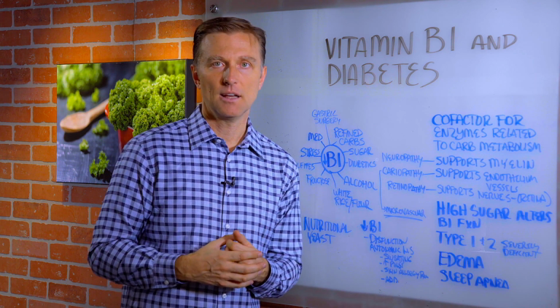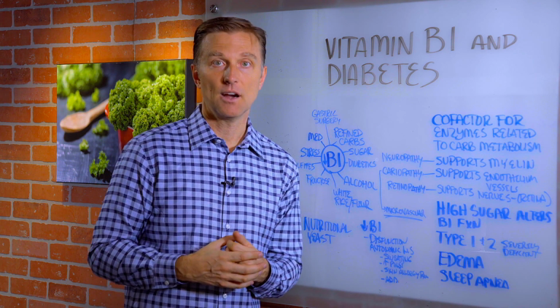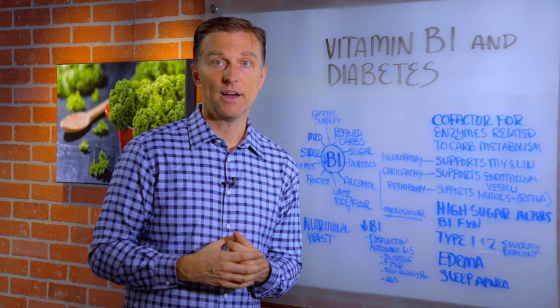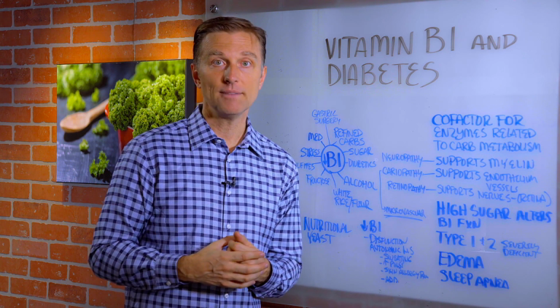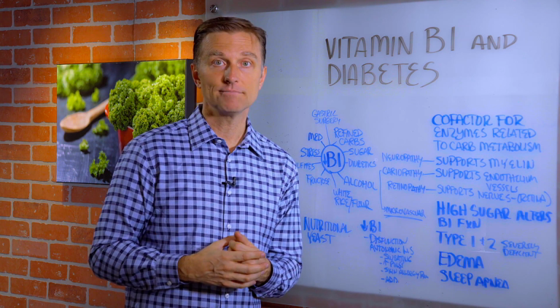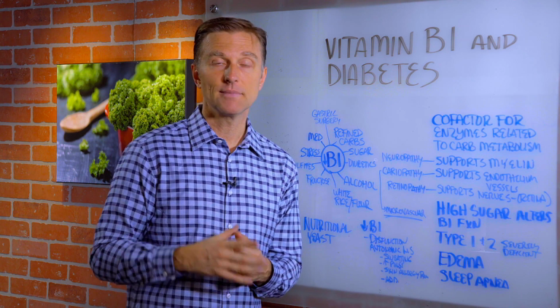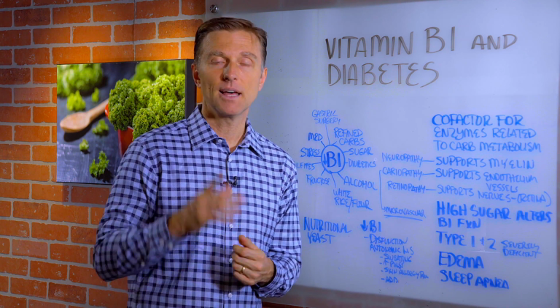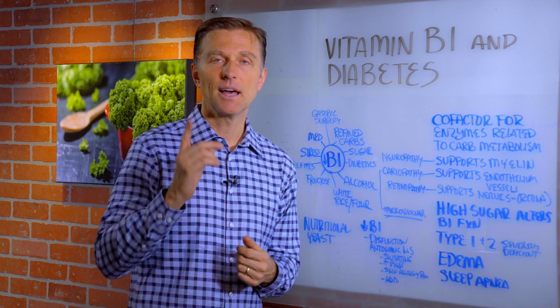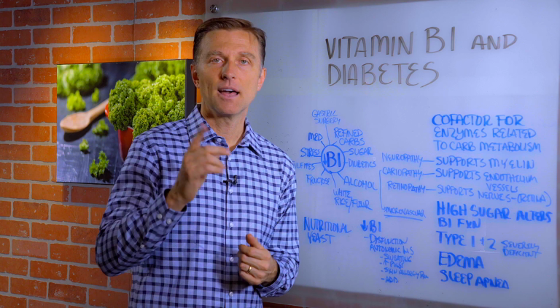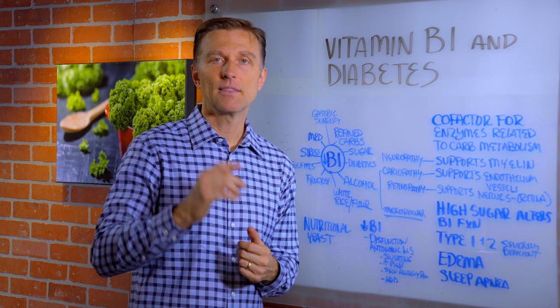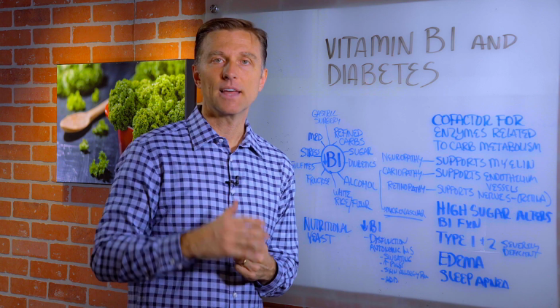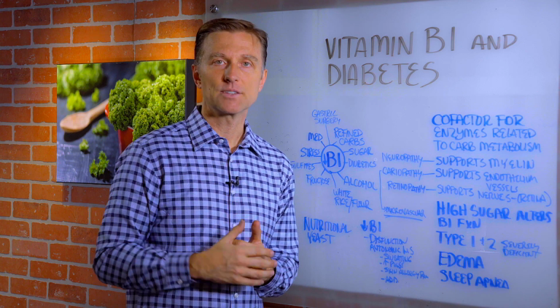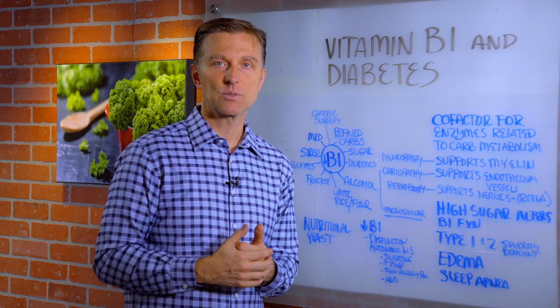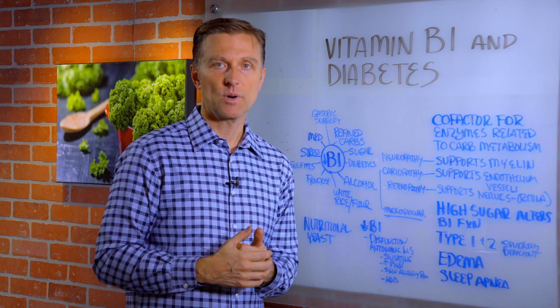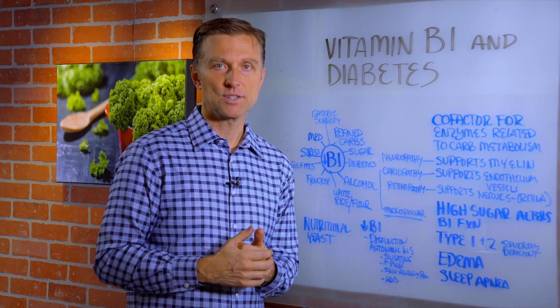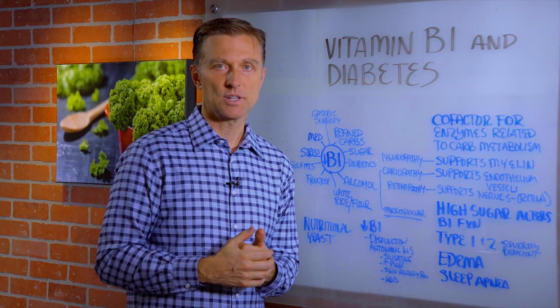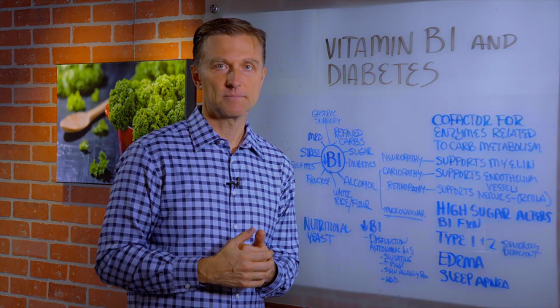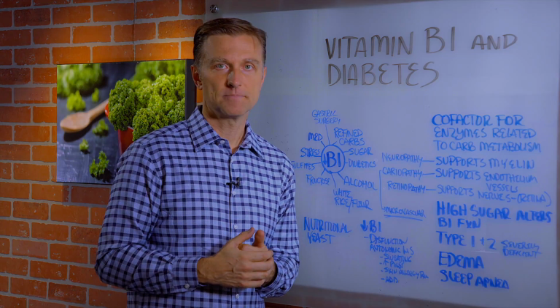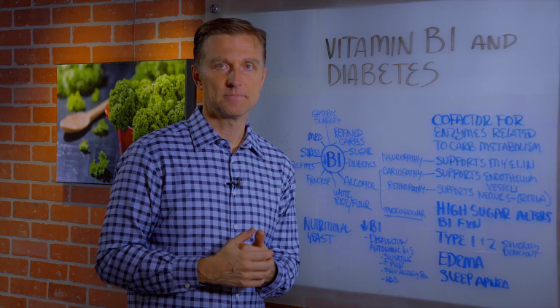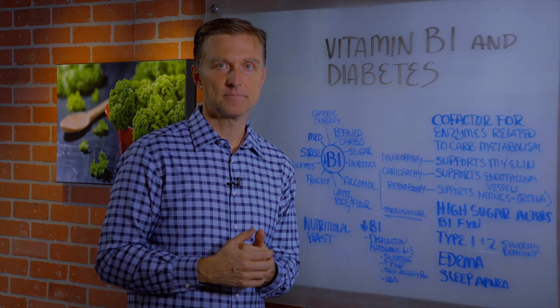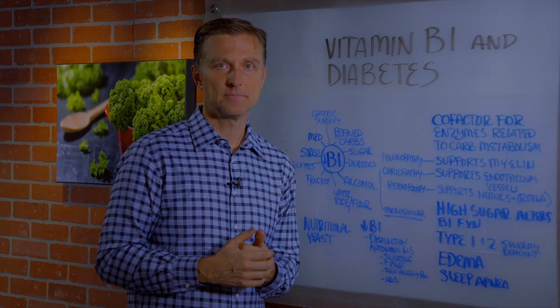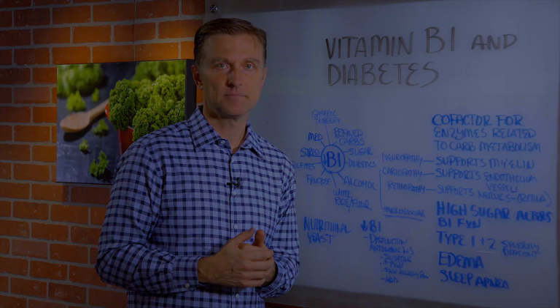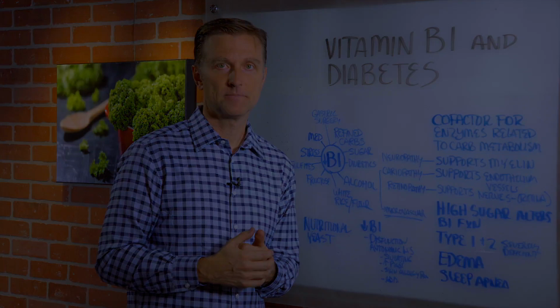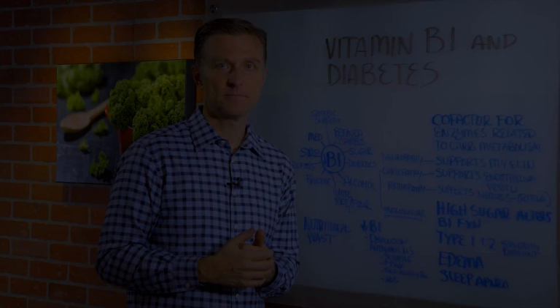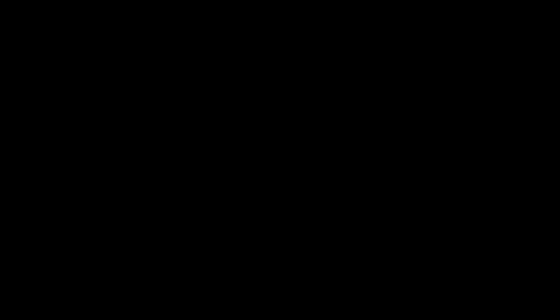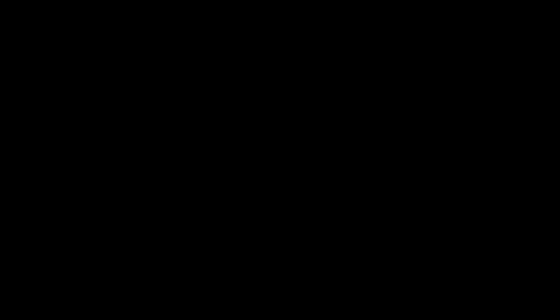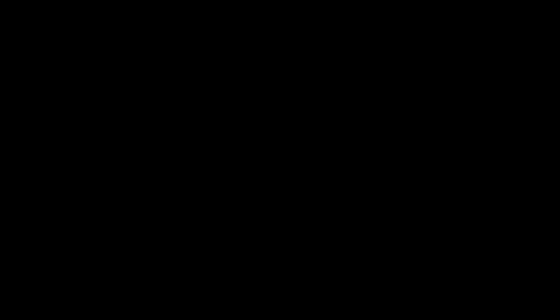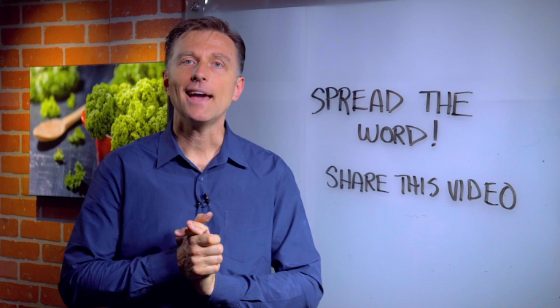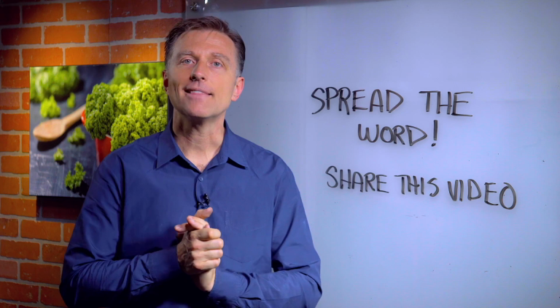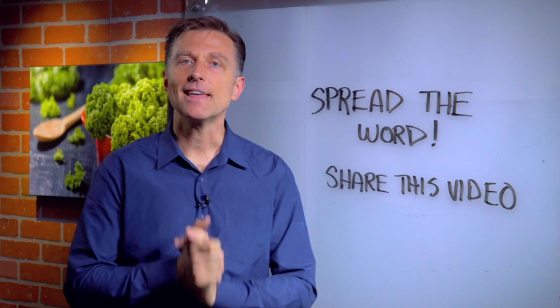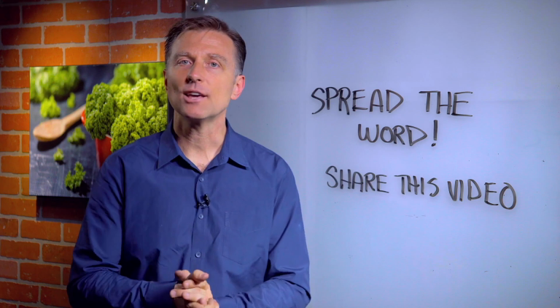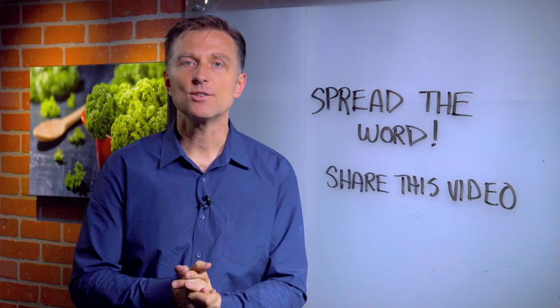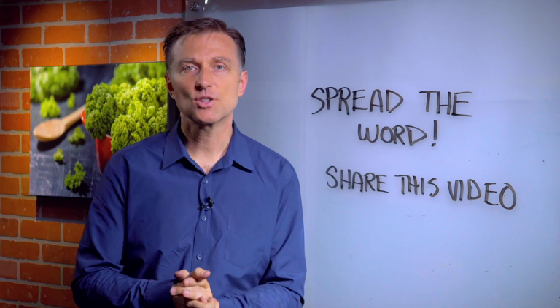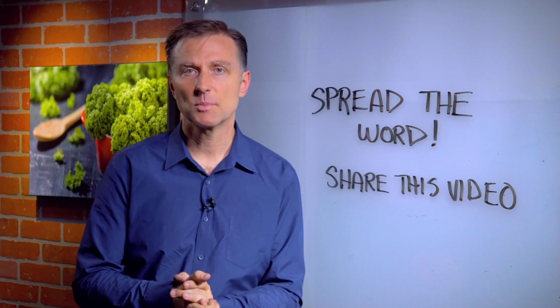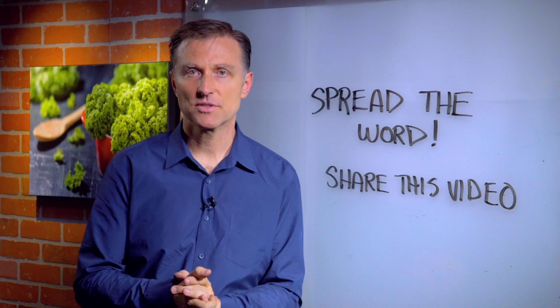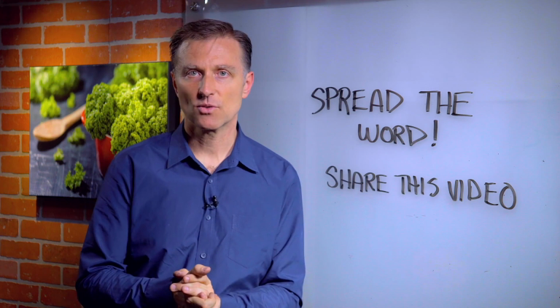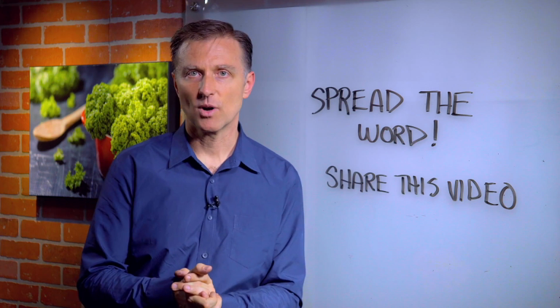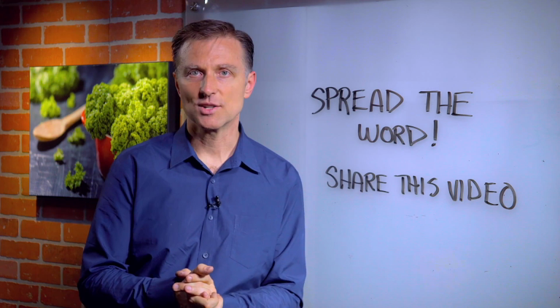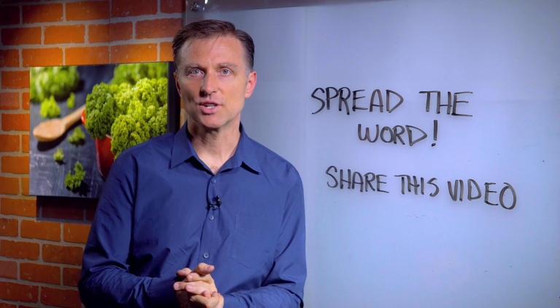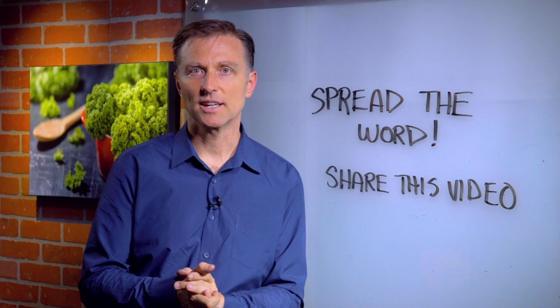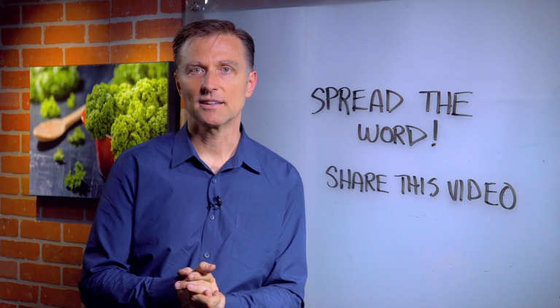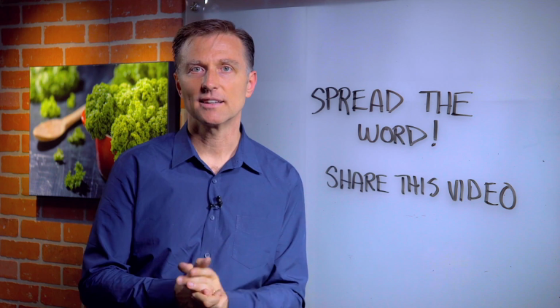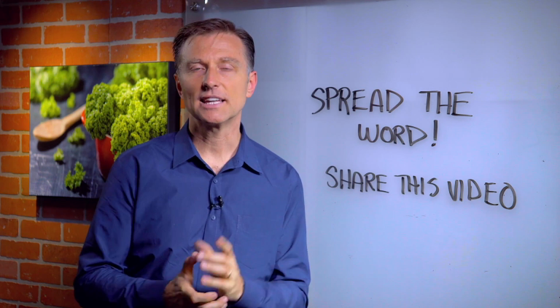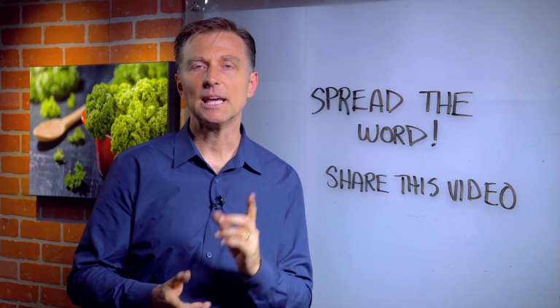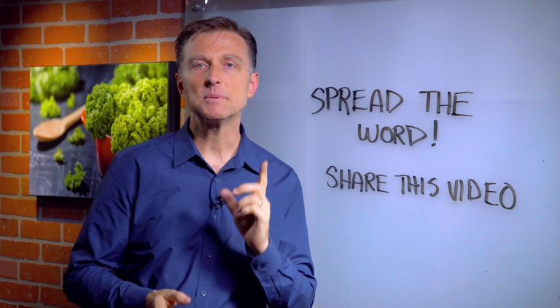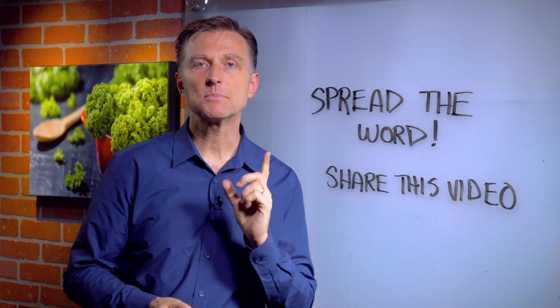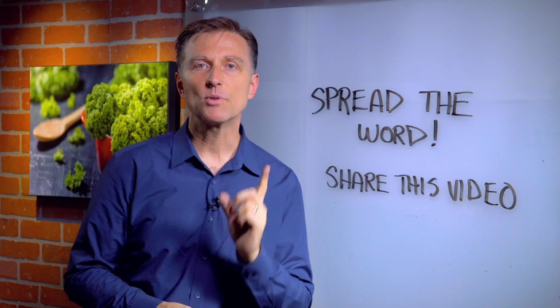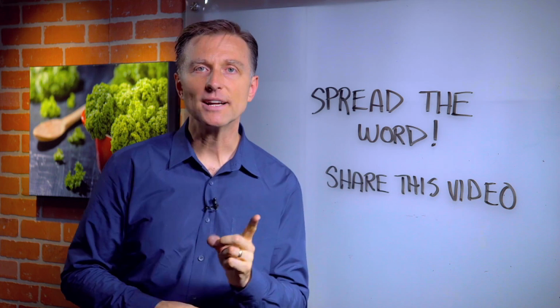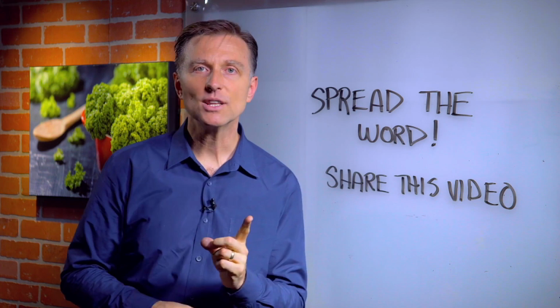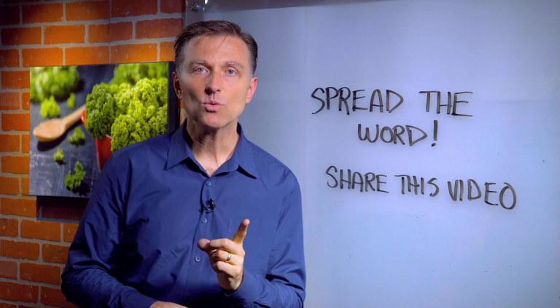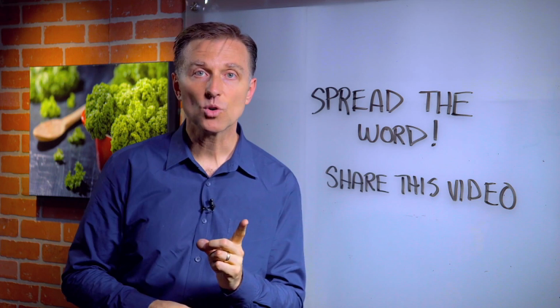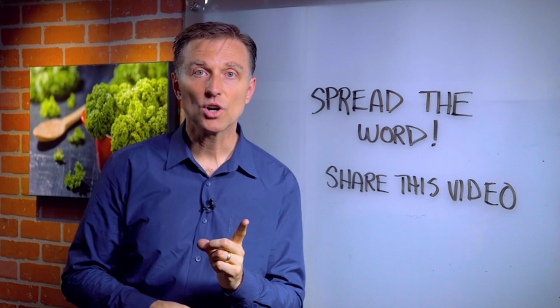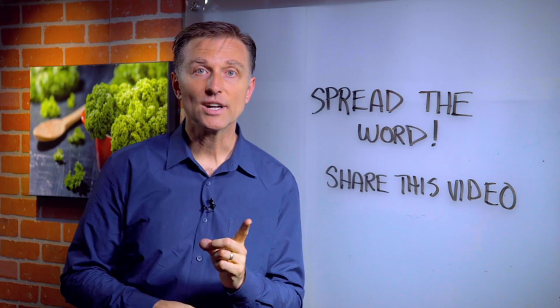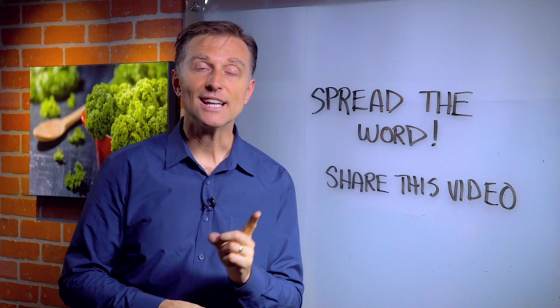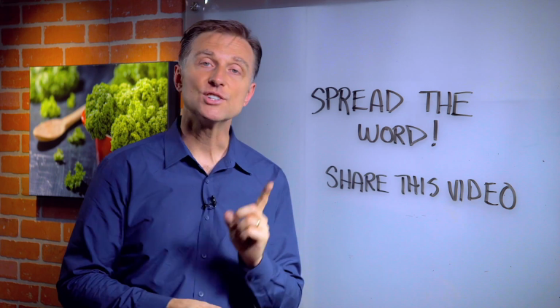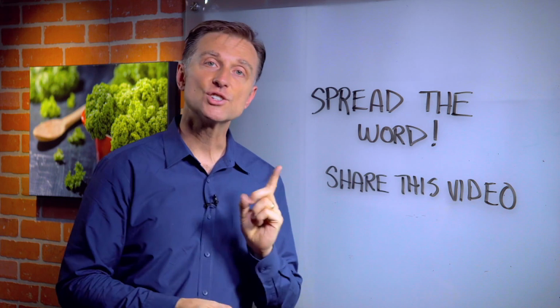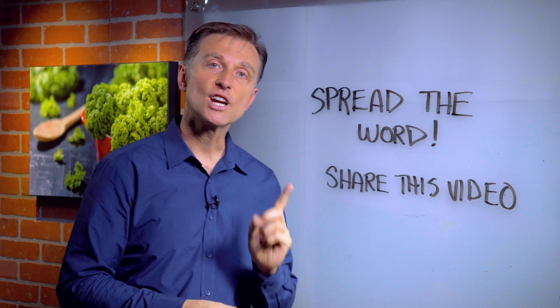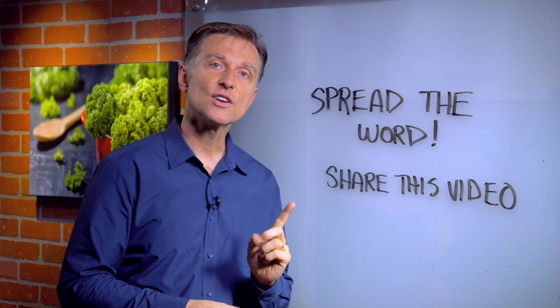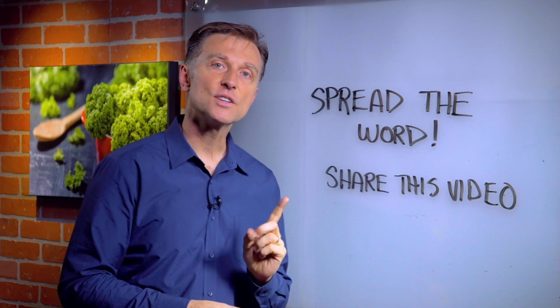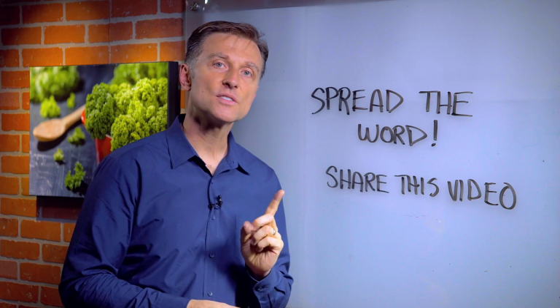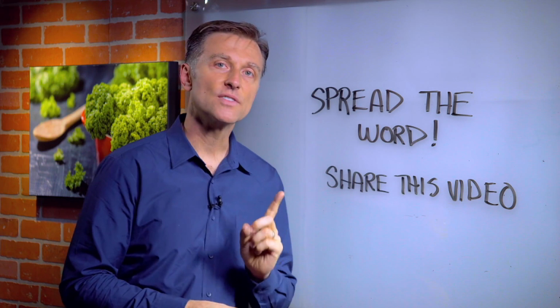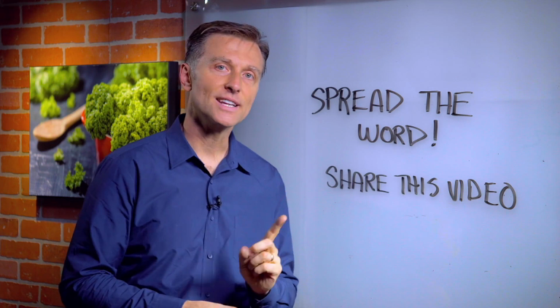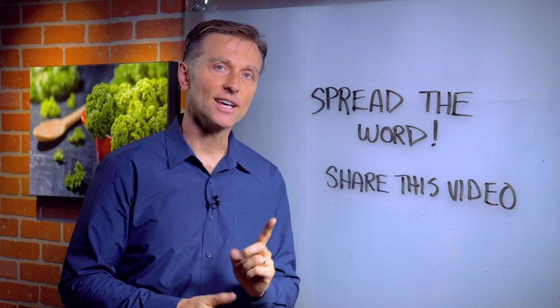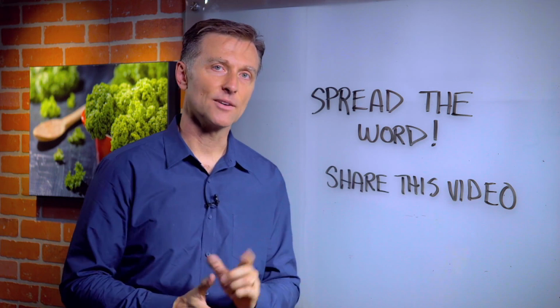Thanks for watching. Keep spreading the word and share this video.